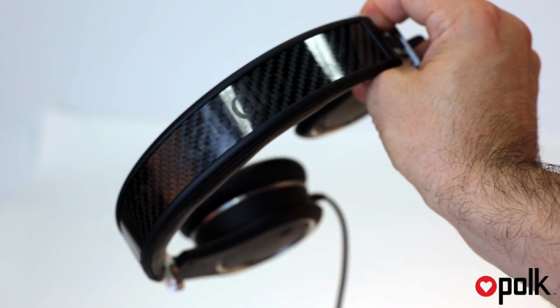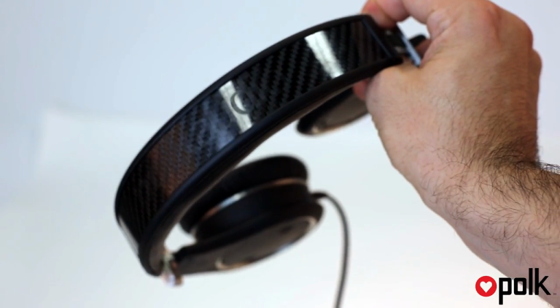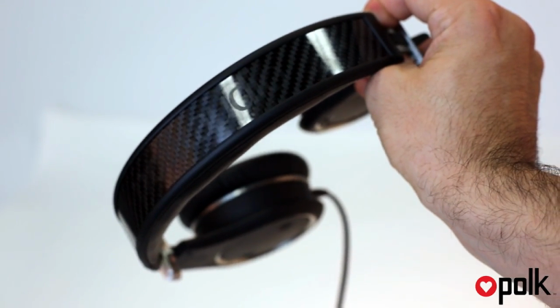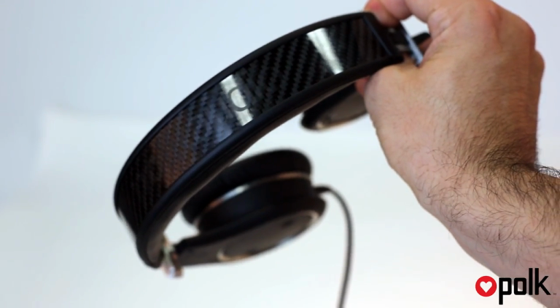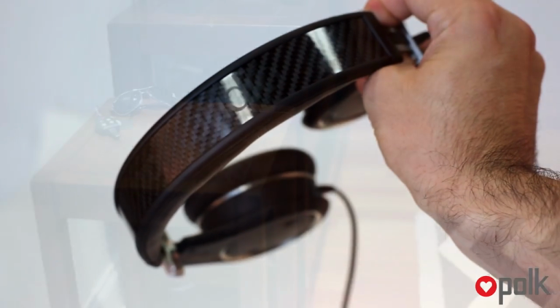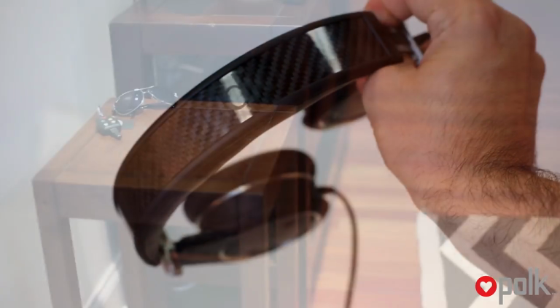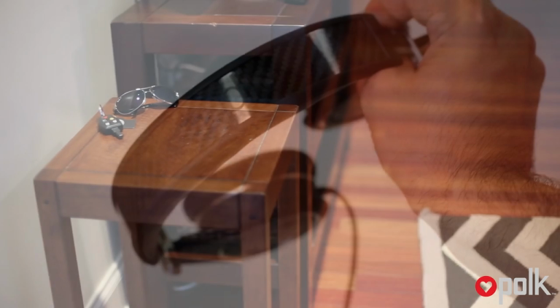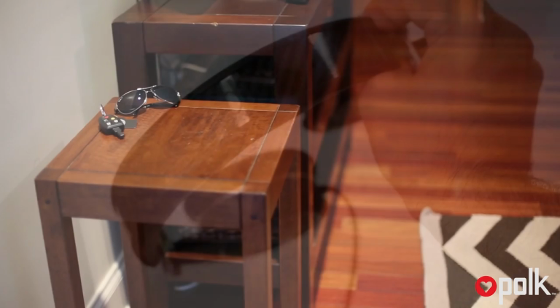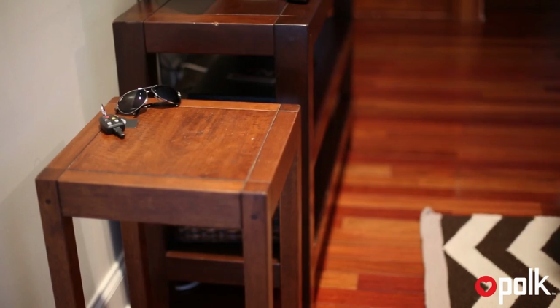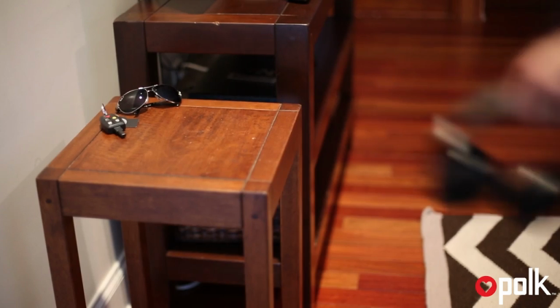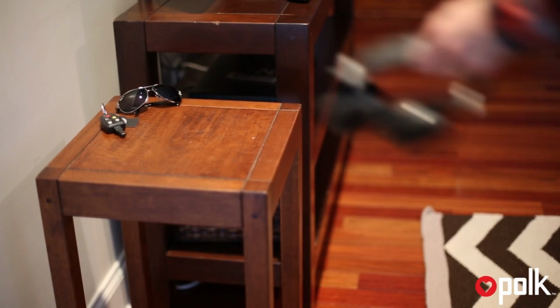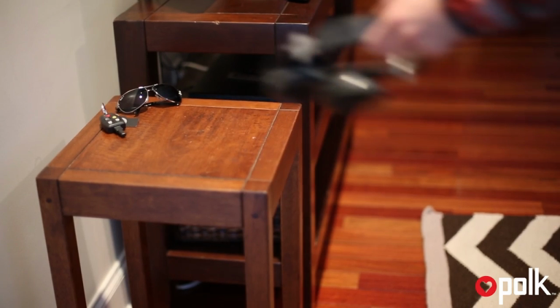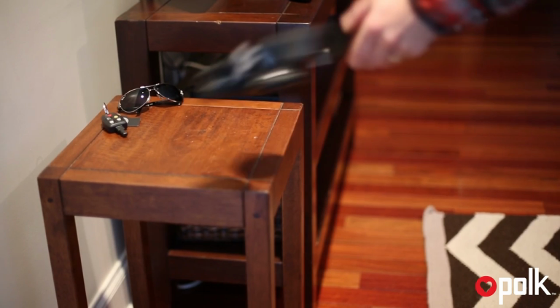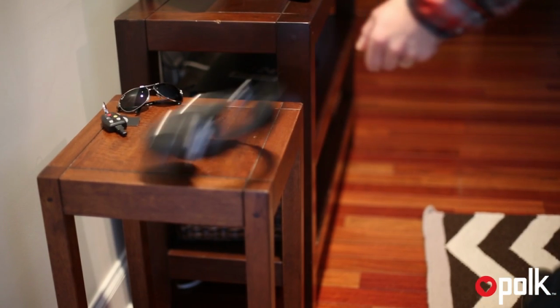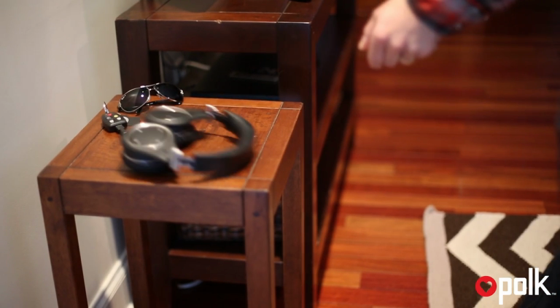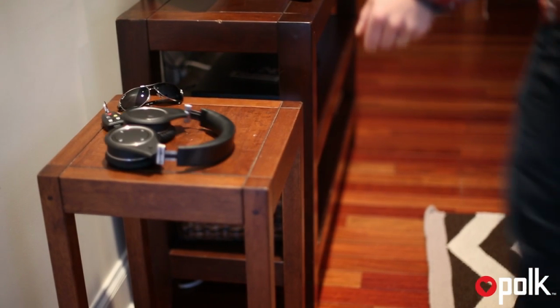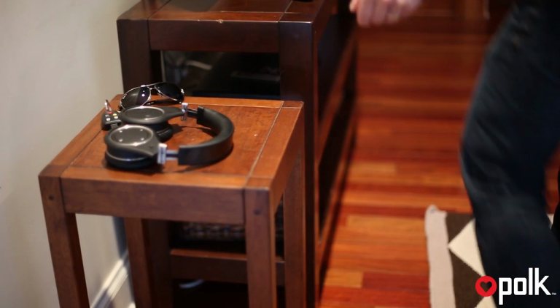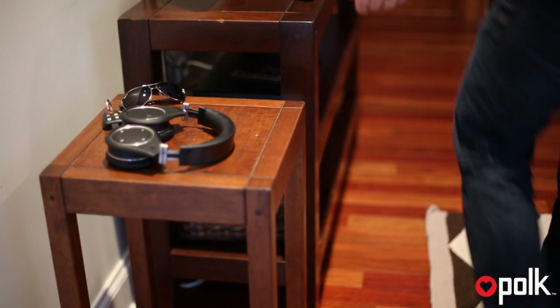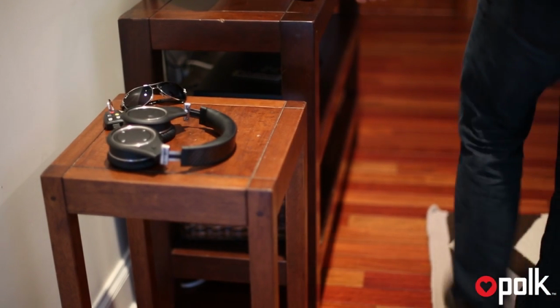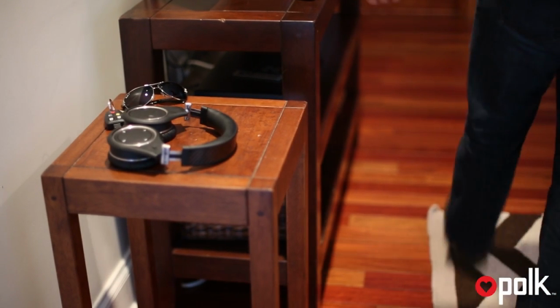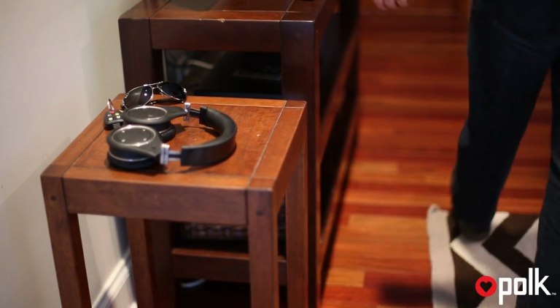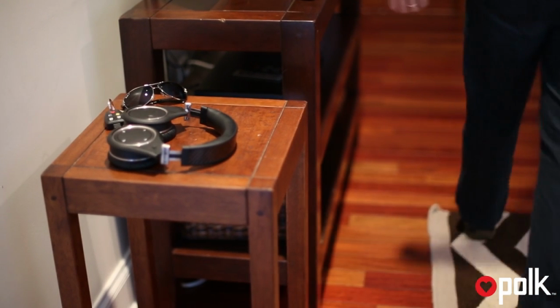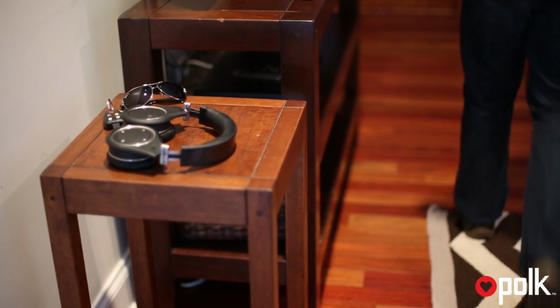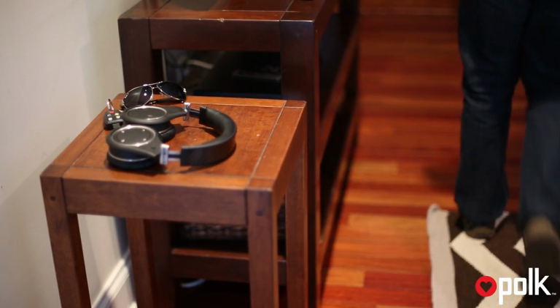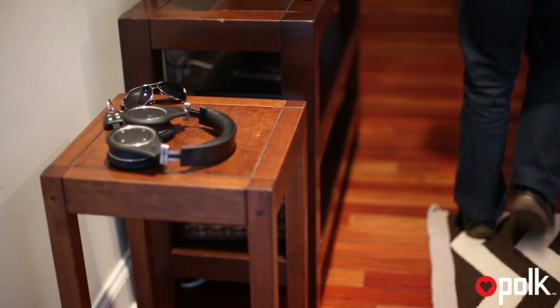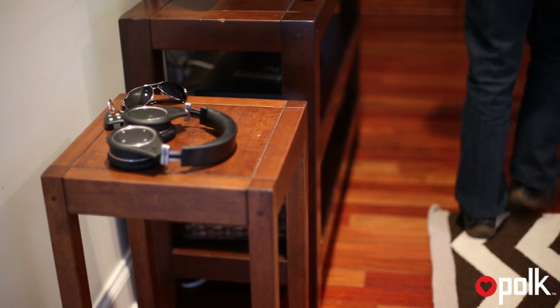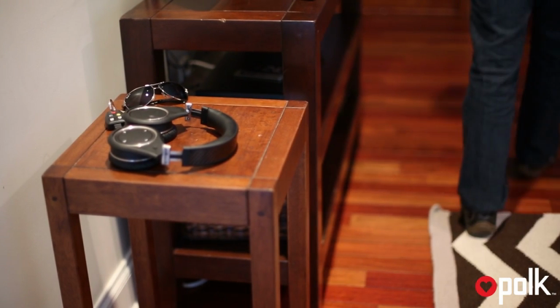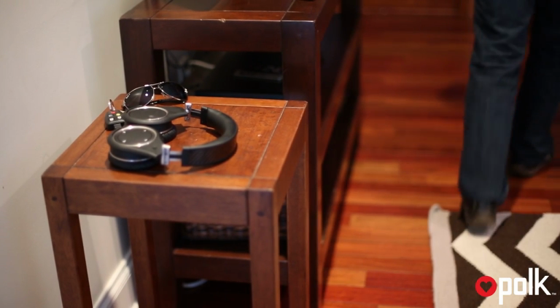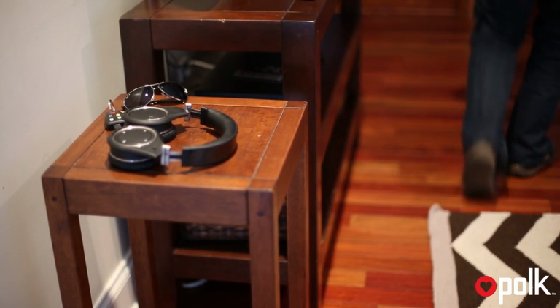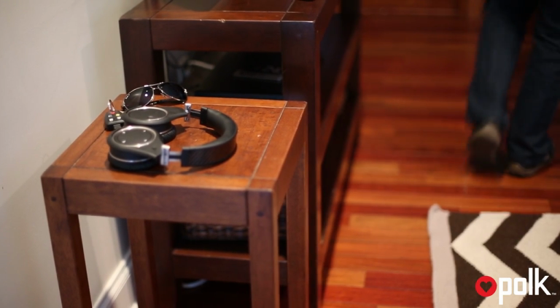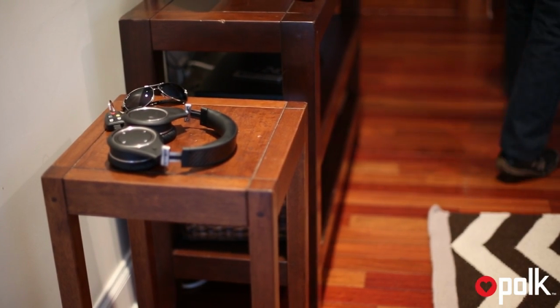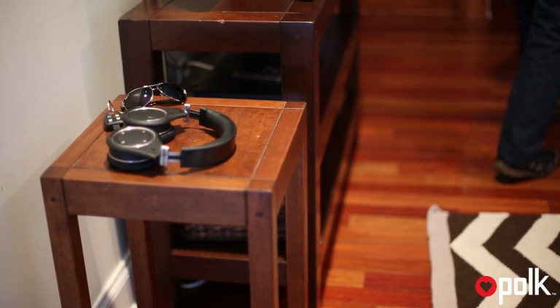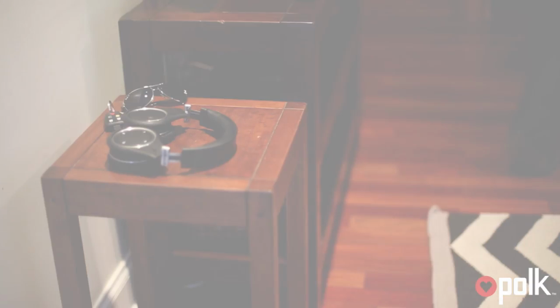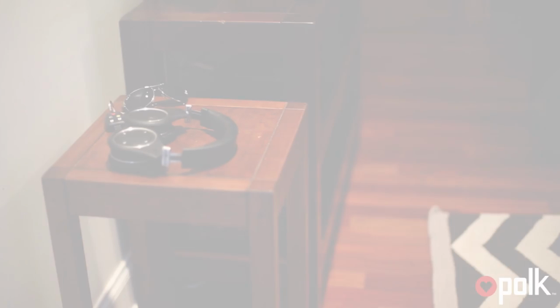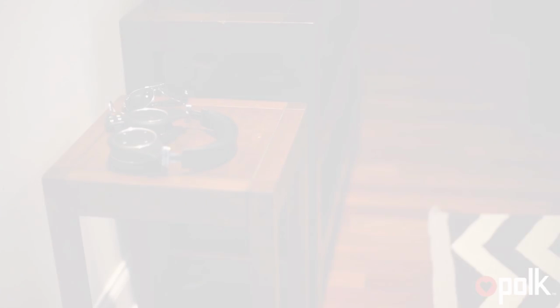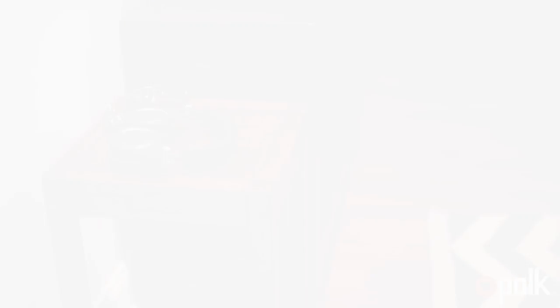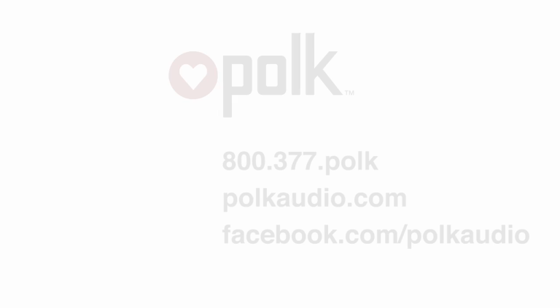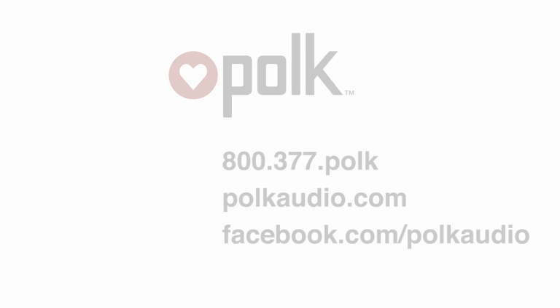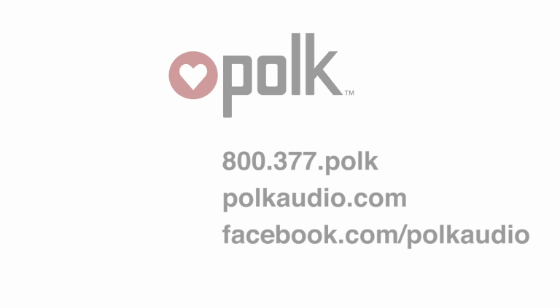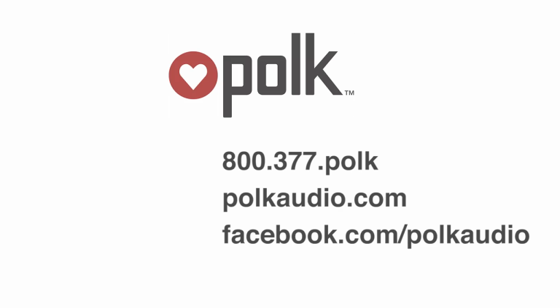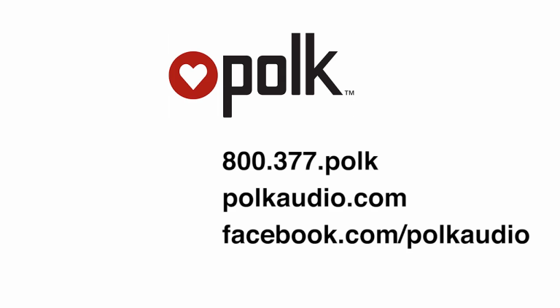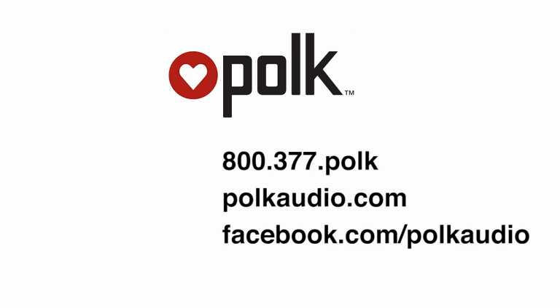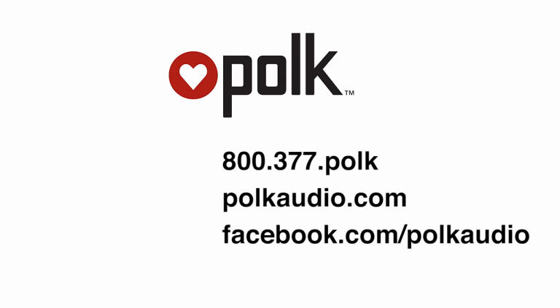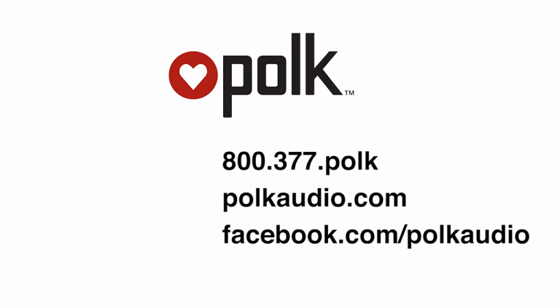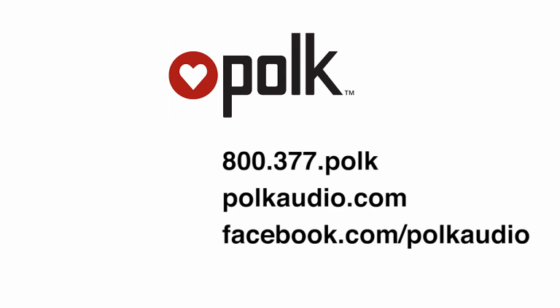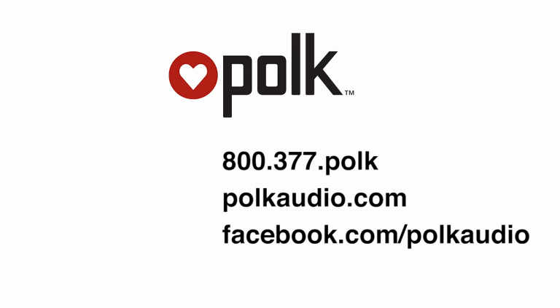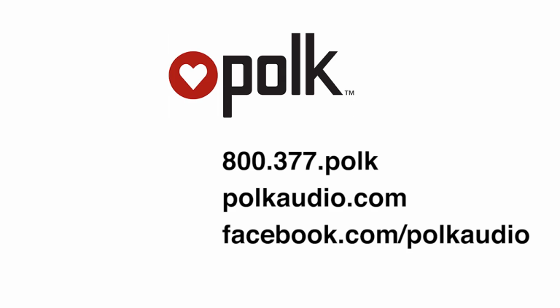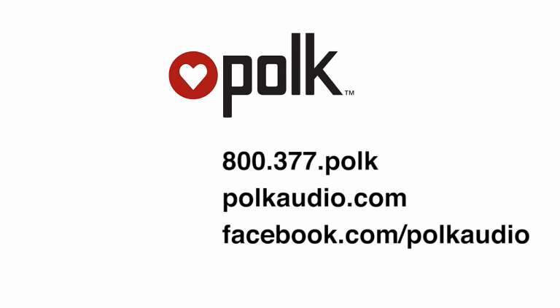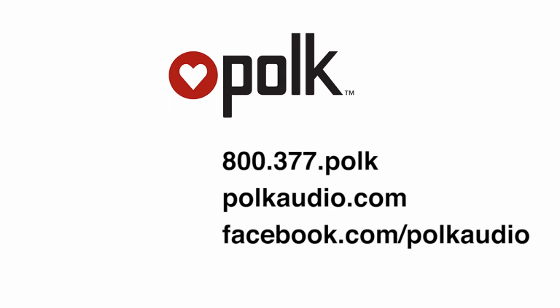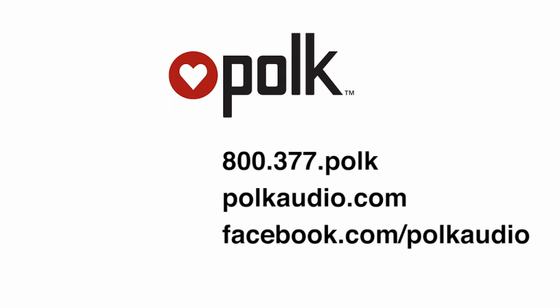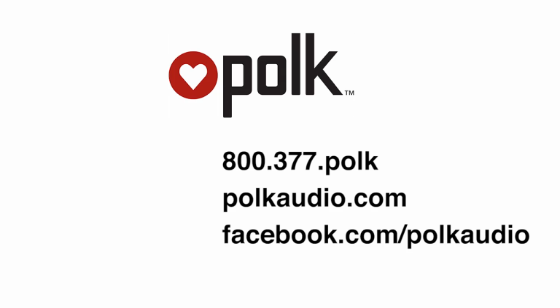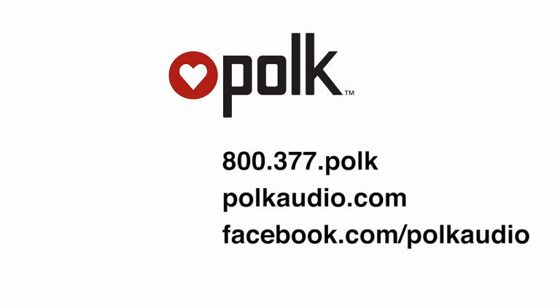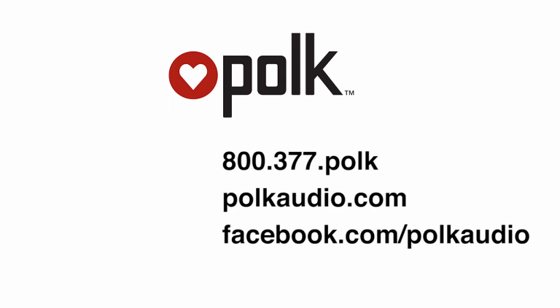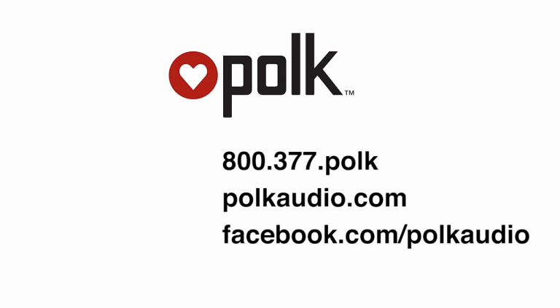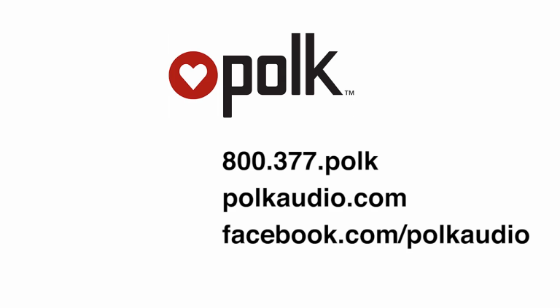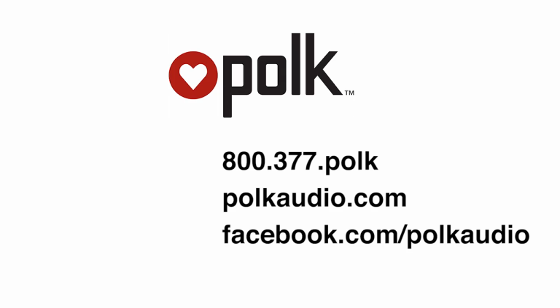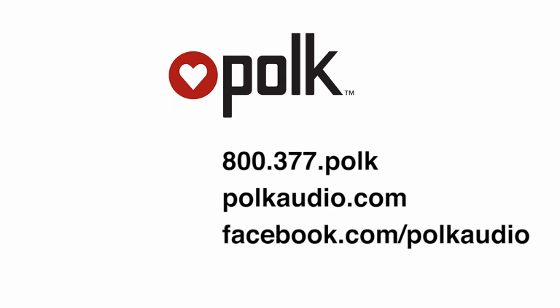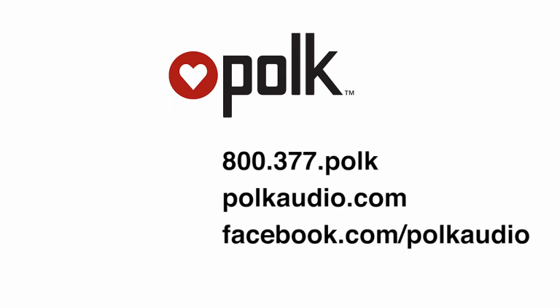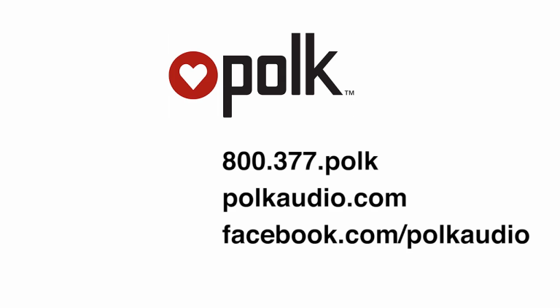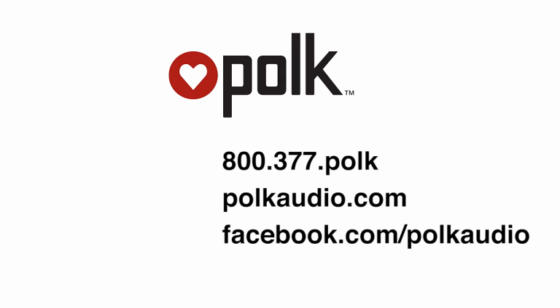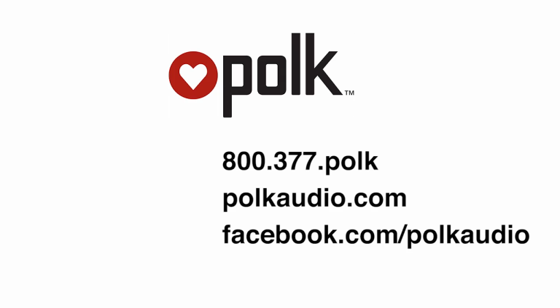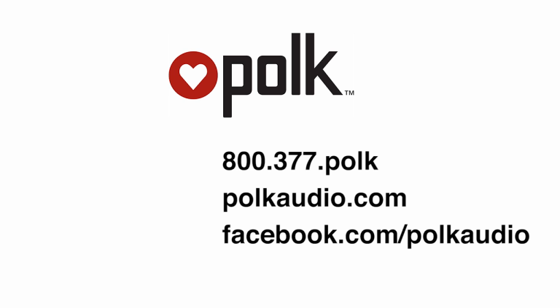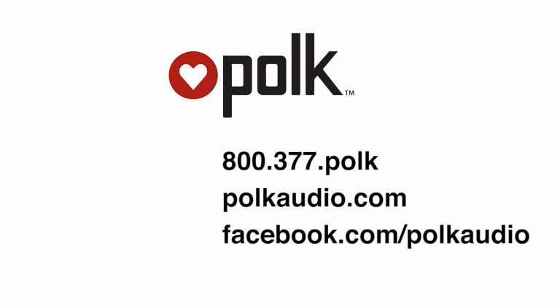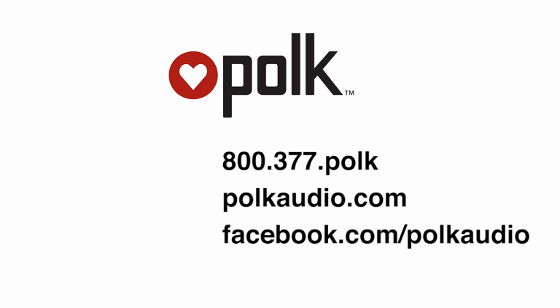So that's the Ultrafocus 8000. For more information, go to PolkAudio.com and don't forget to like us on Facebook. Thanks for watching.